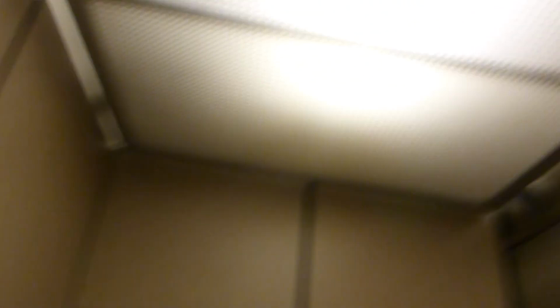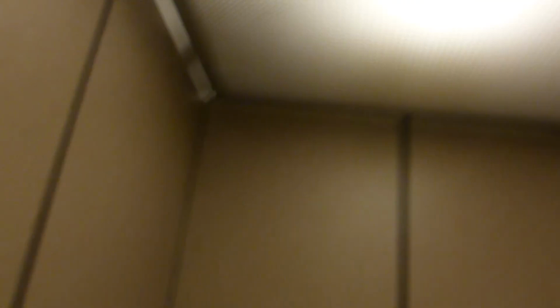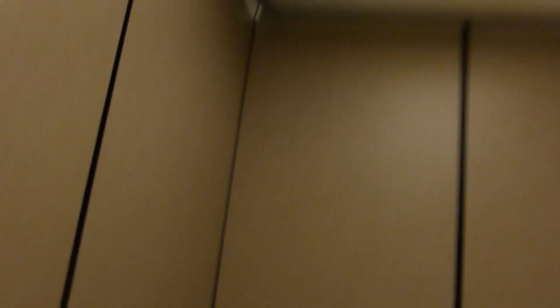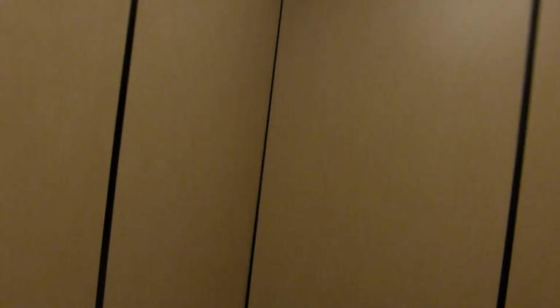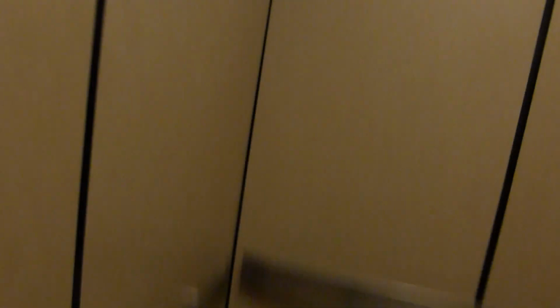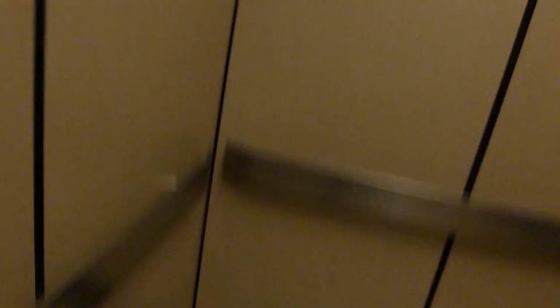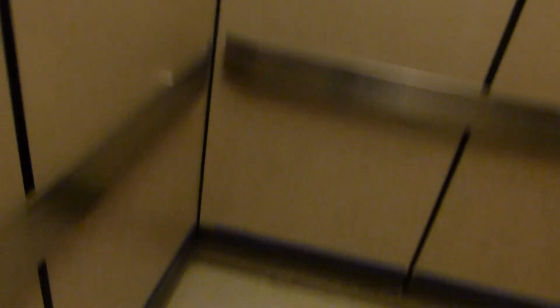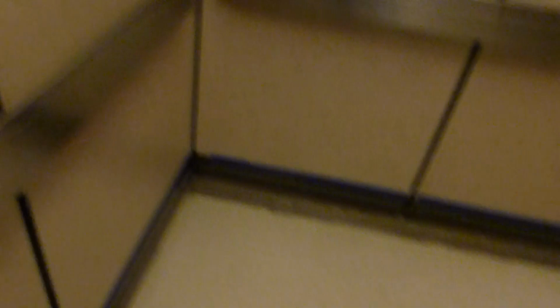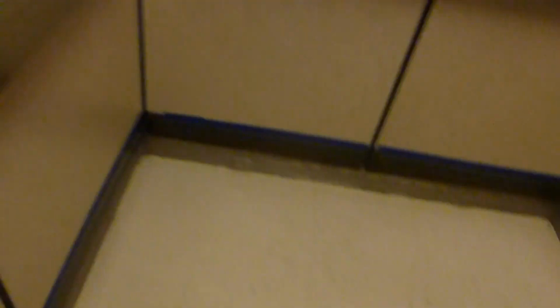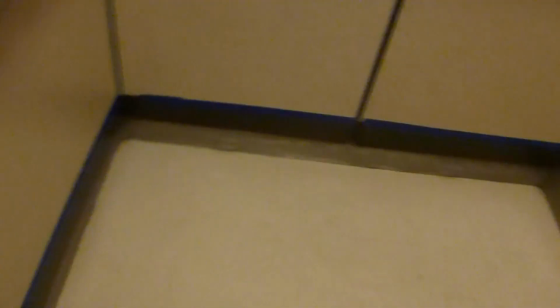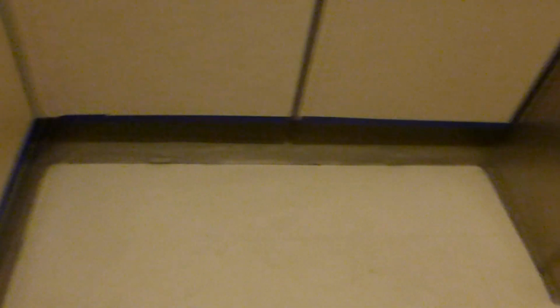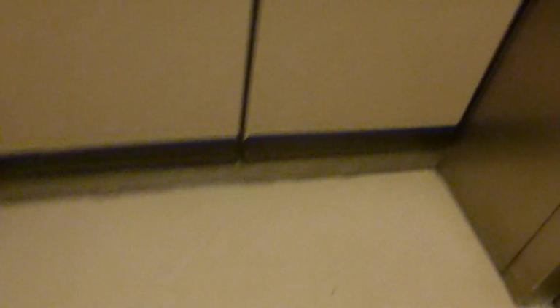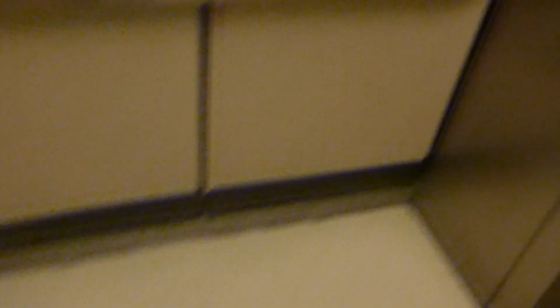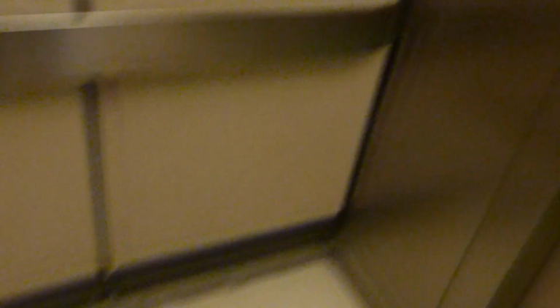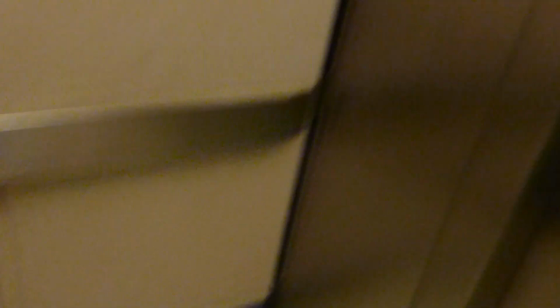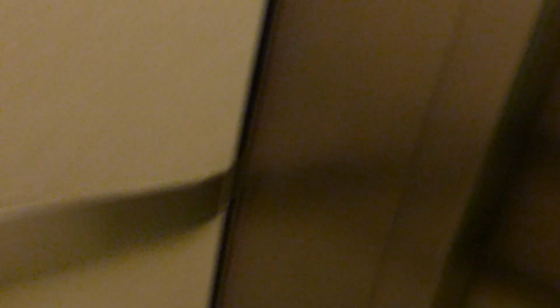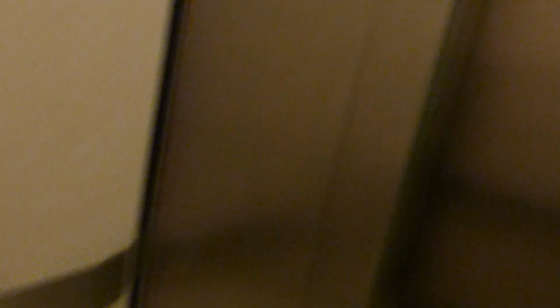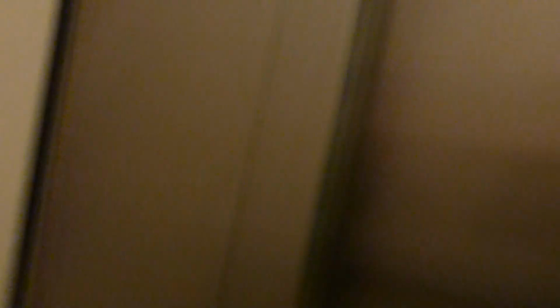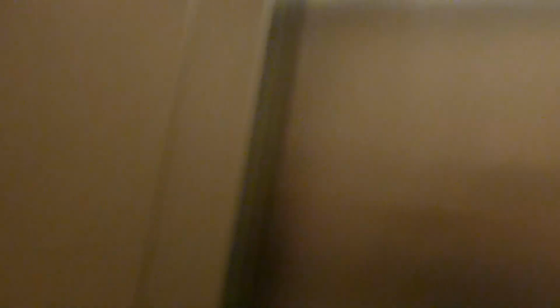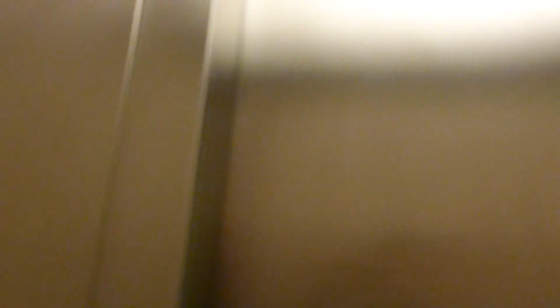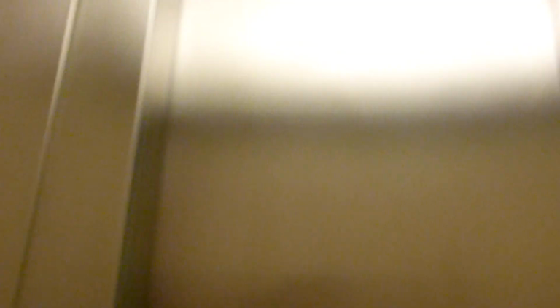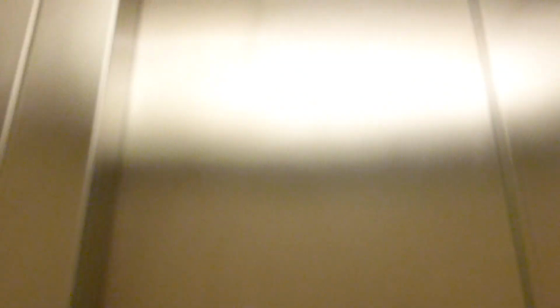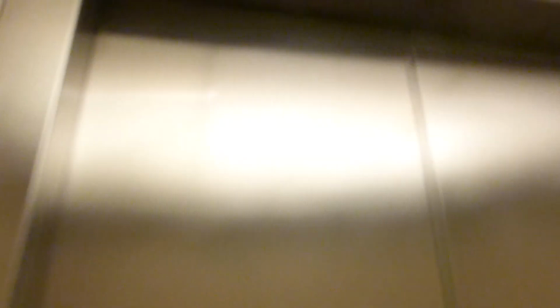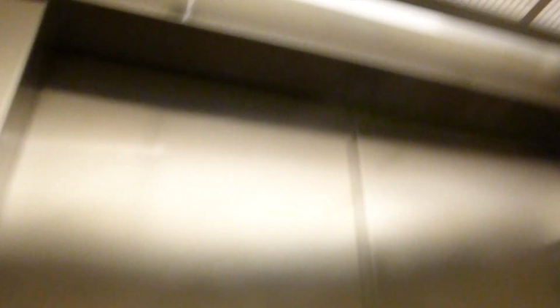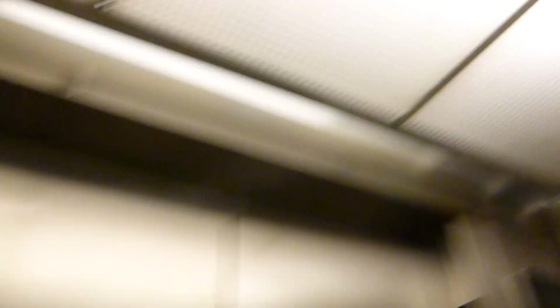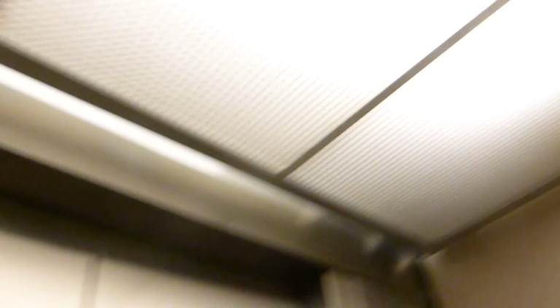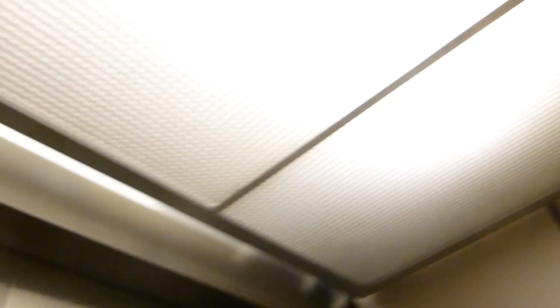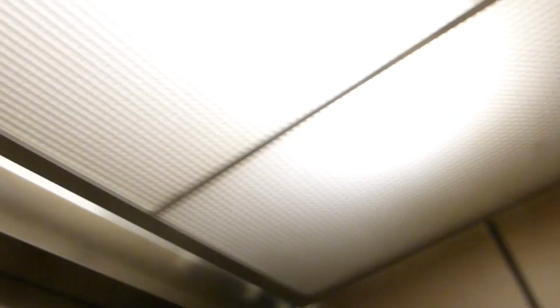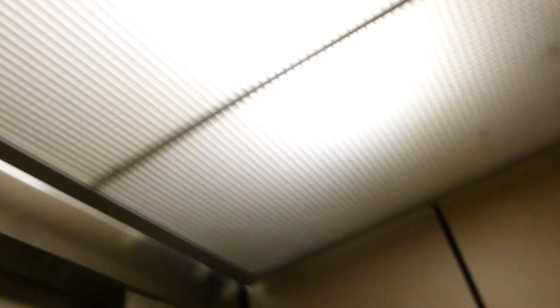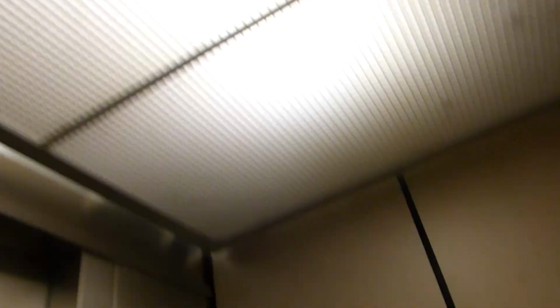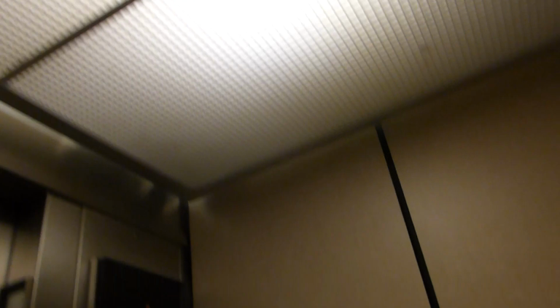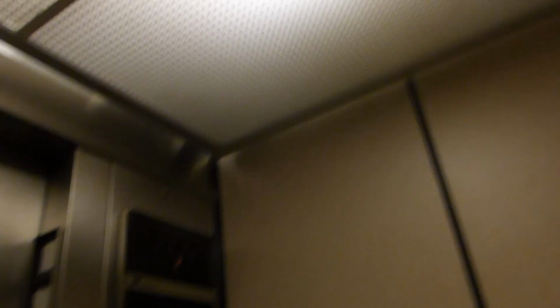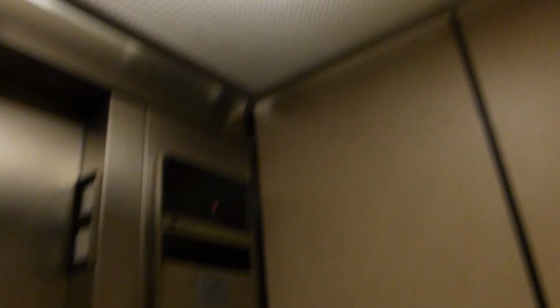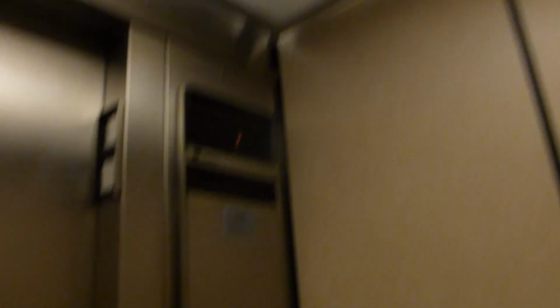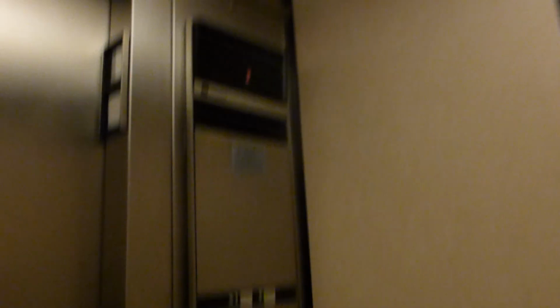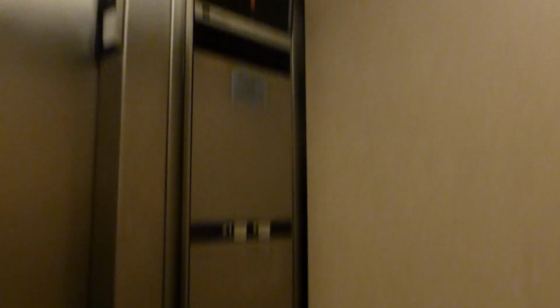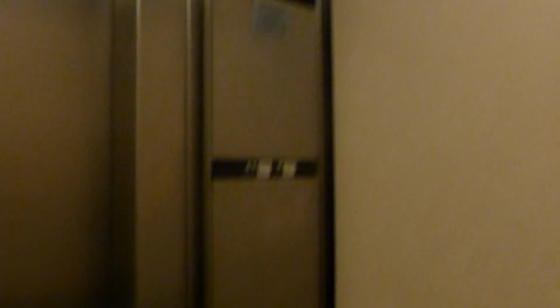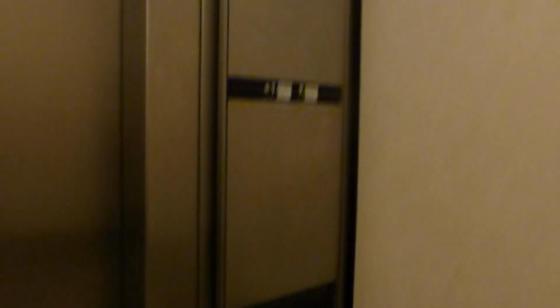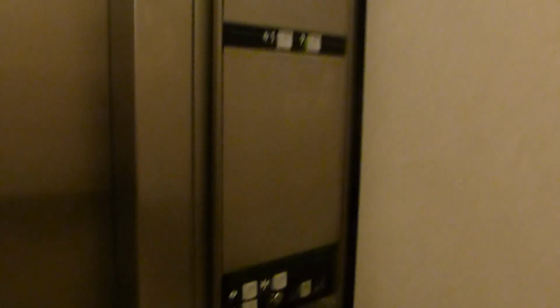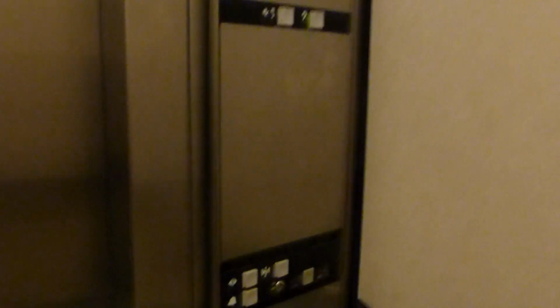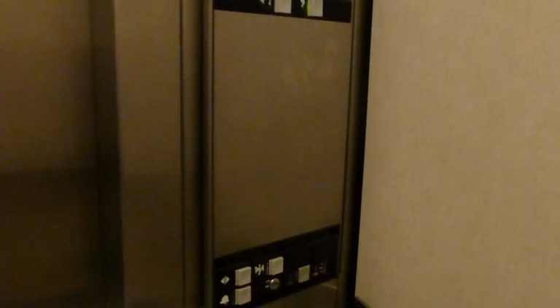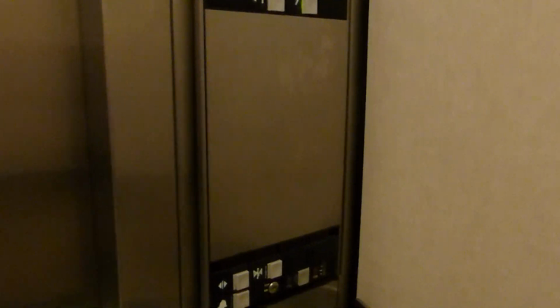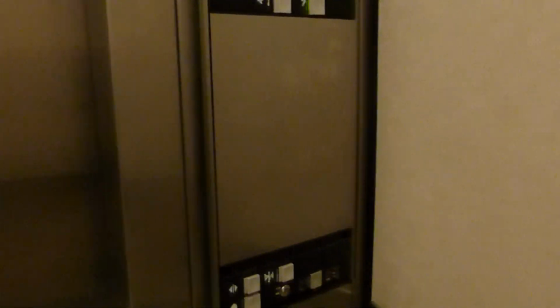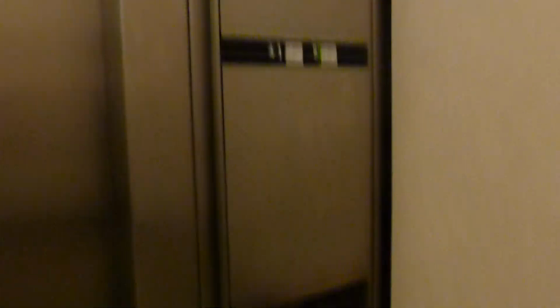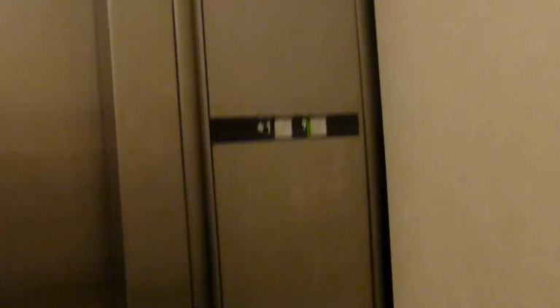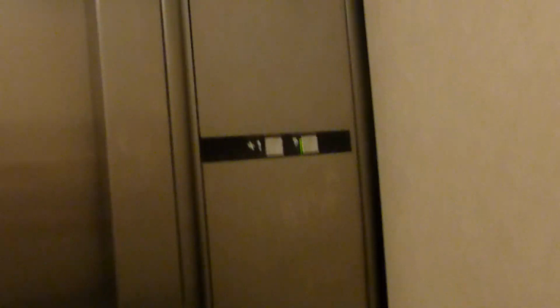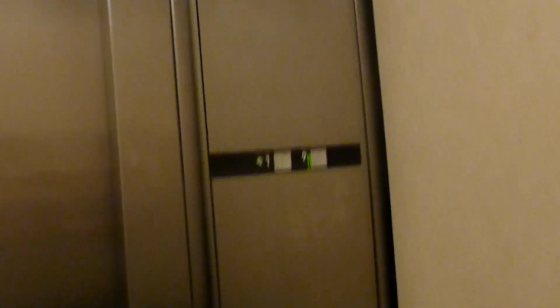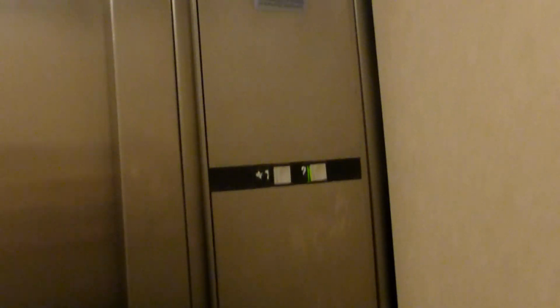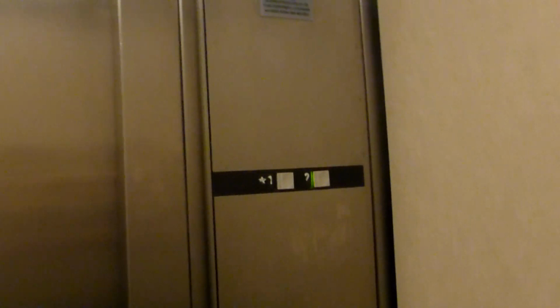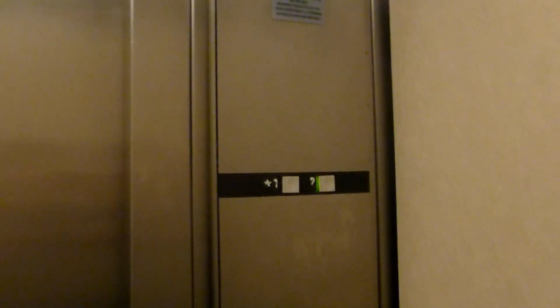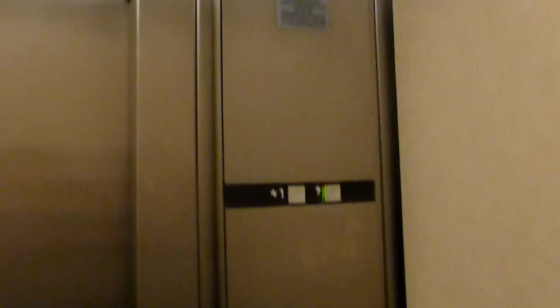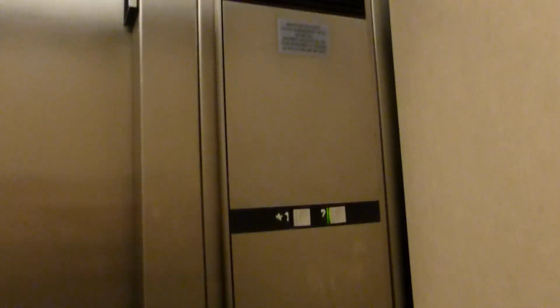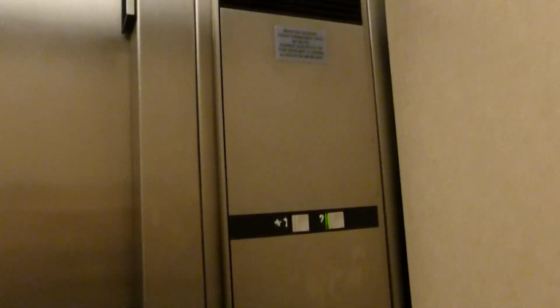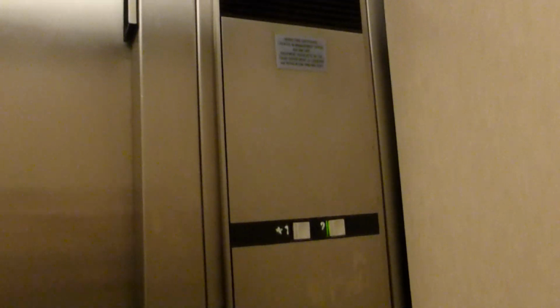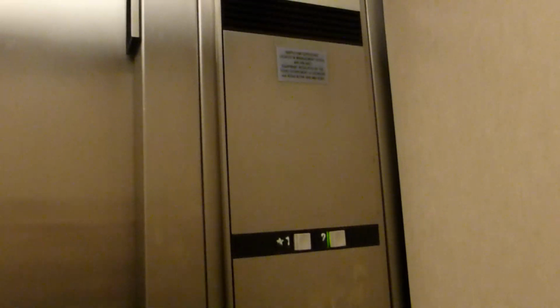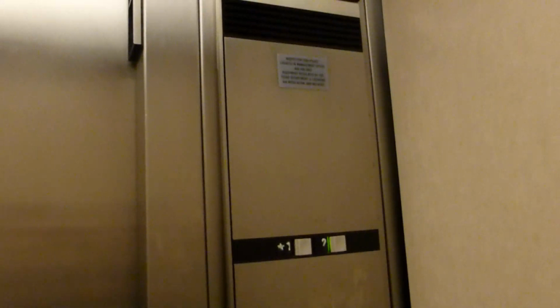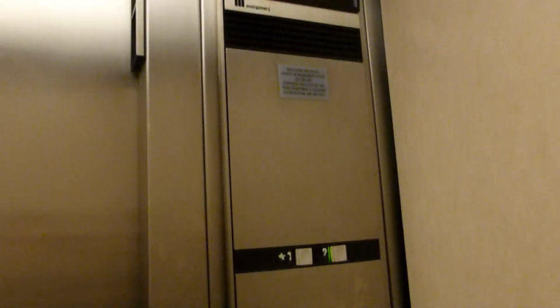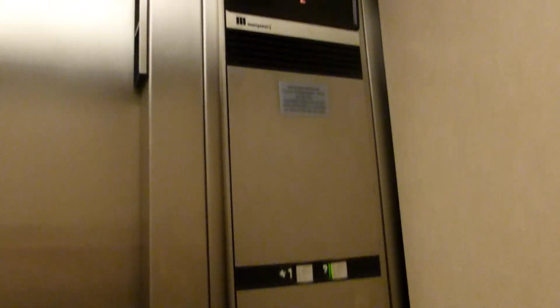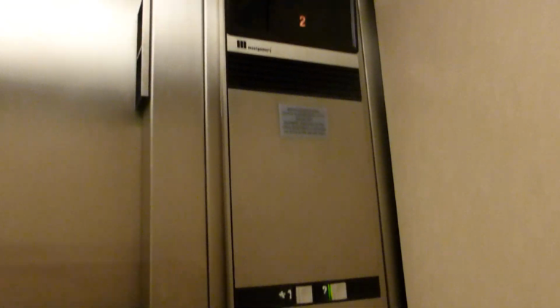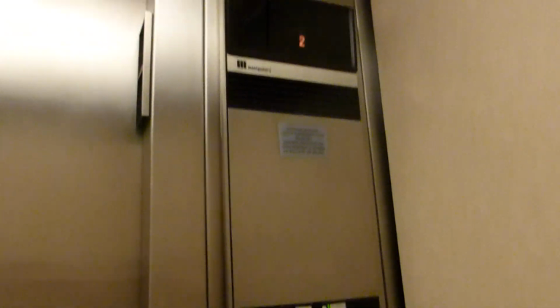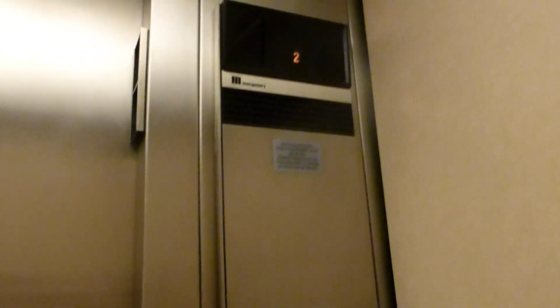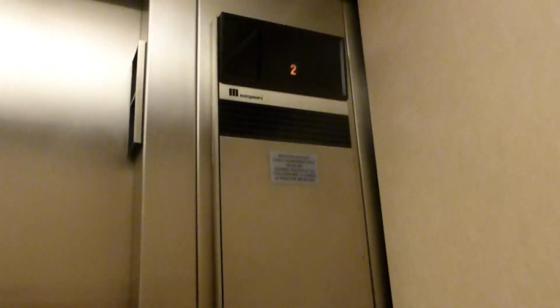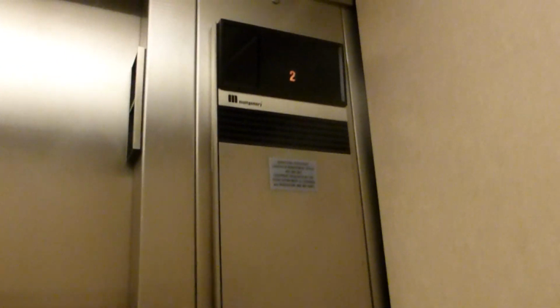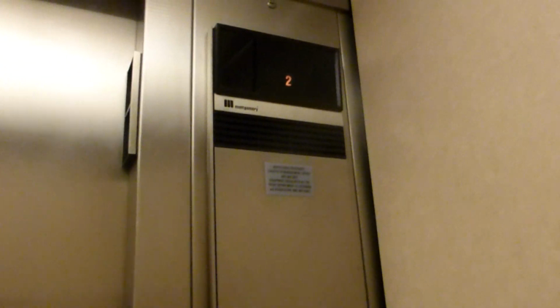Do our cab view. Just your basic Montgomery elevator. There are your fixtures — vector fixtures.